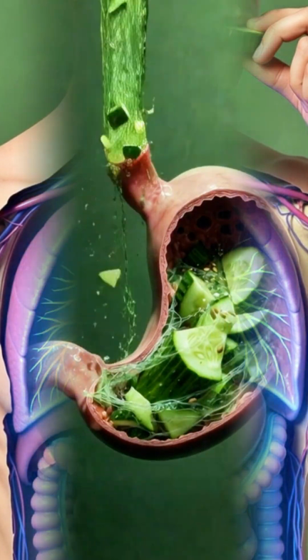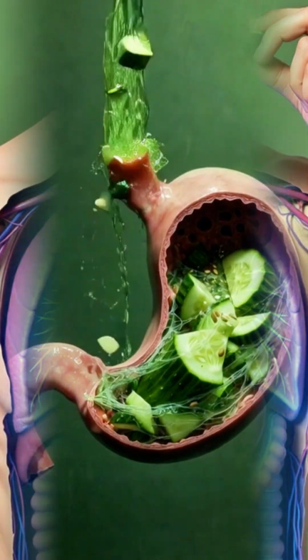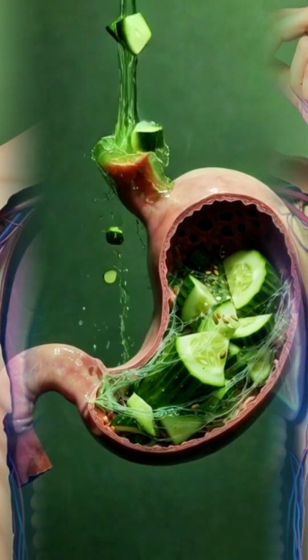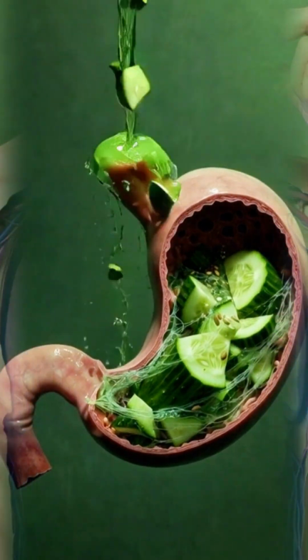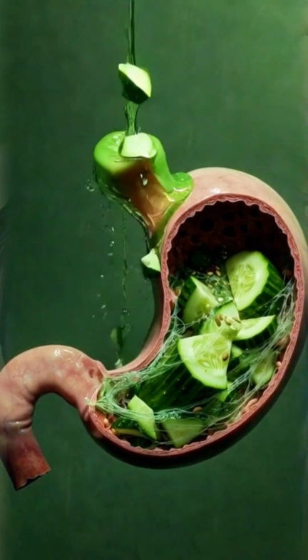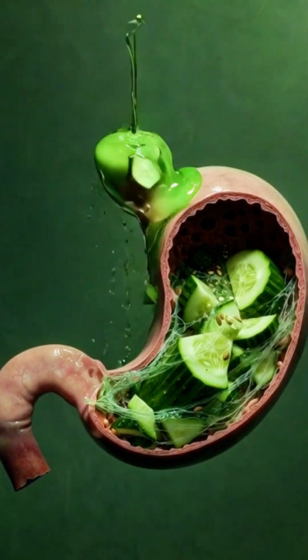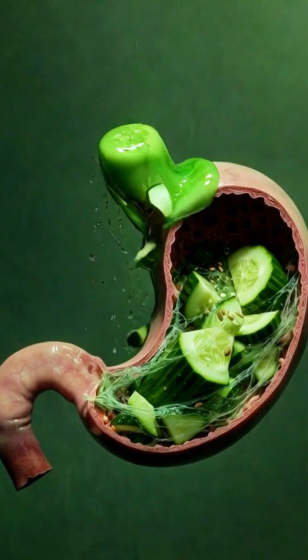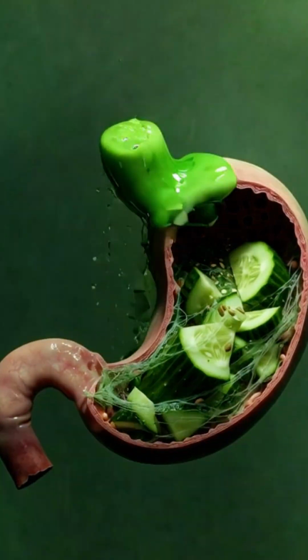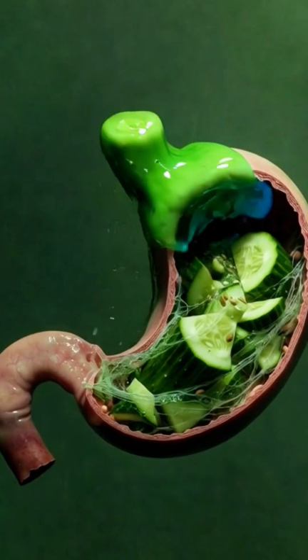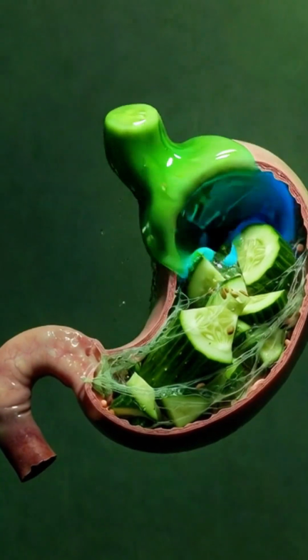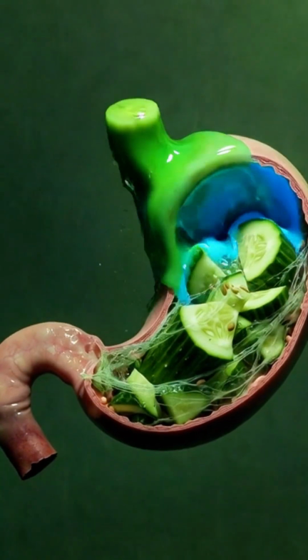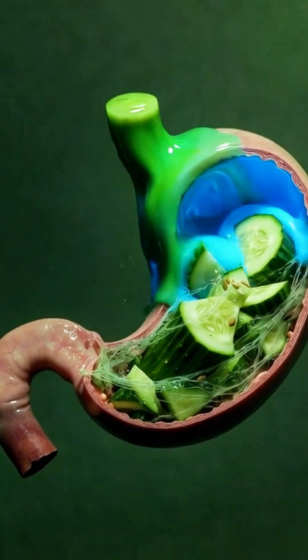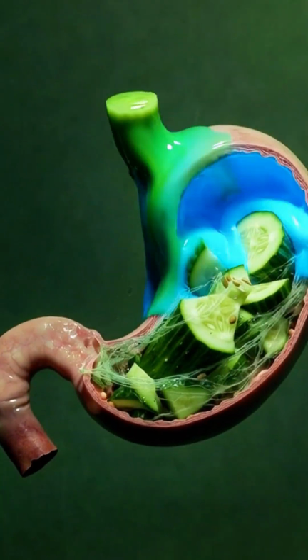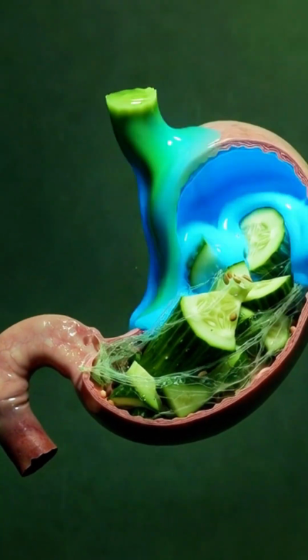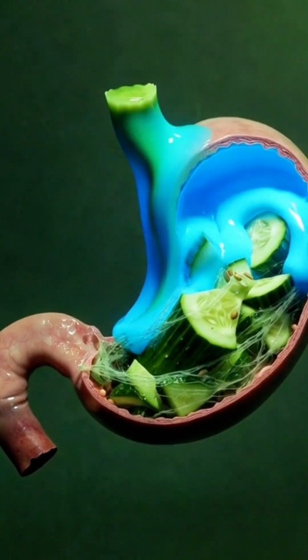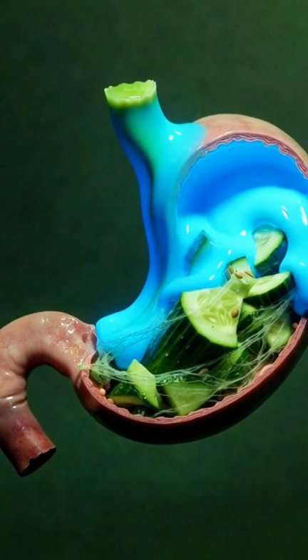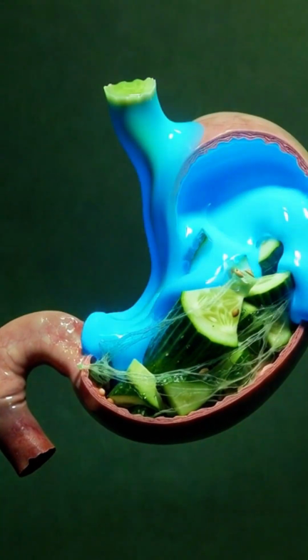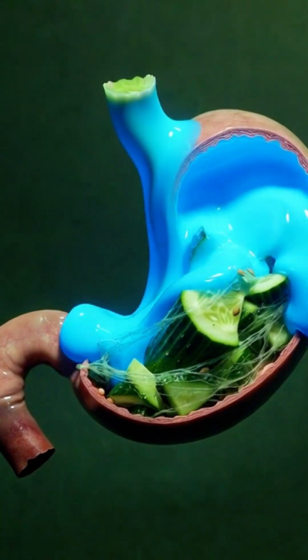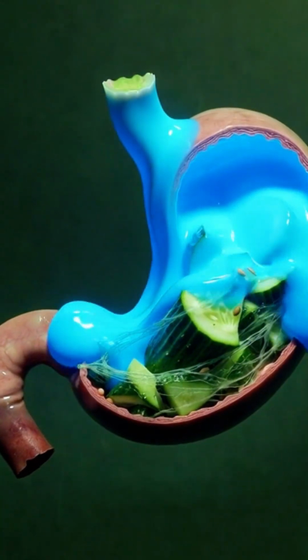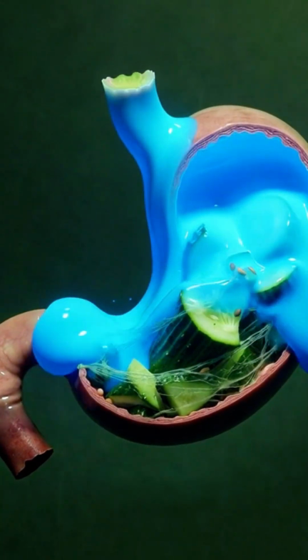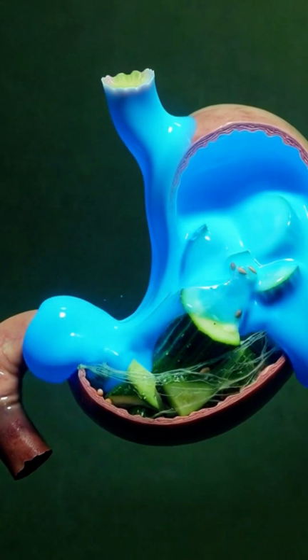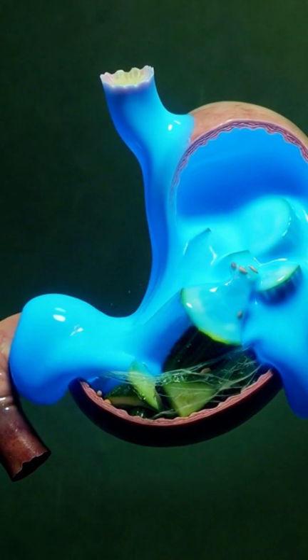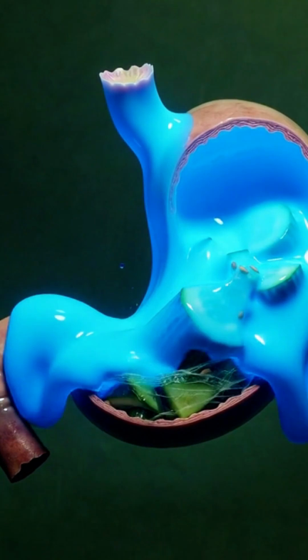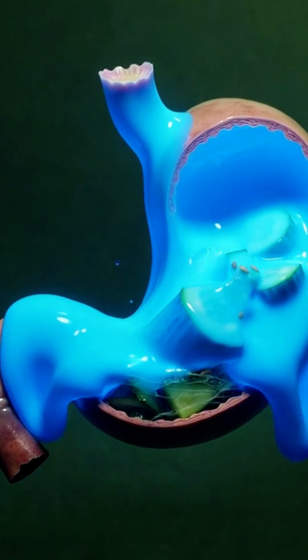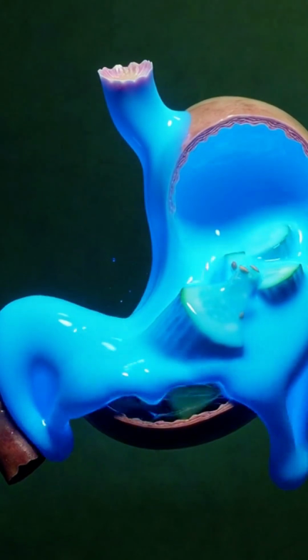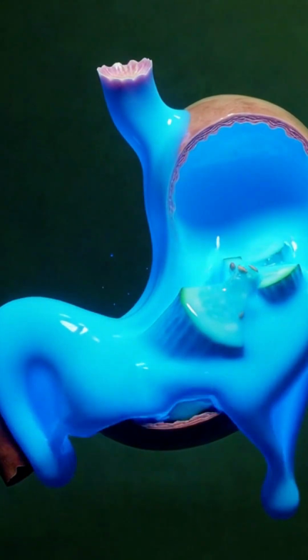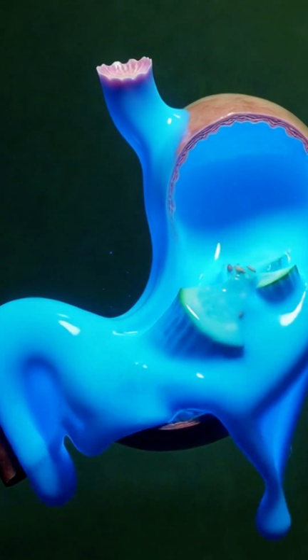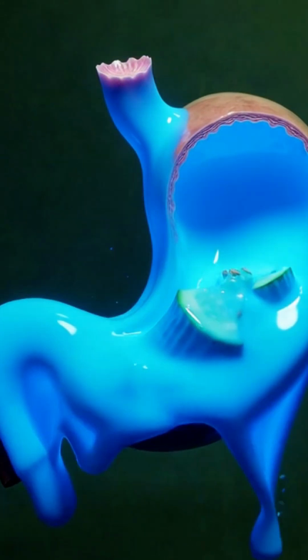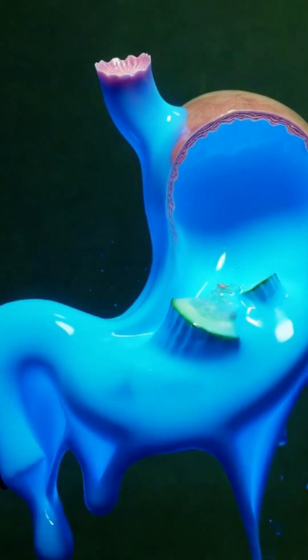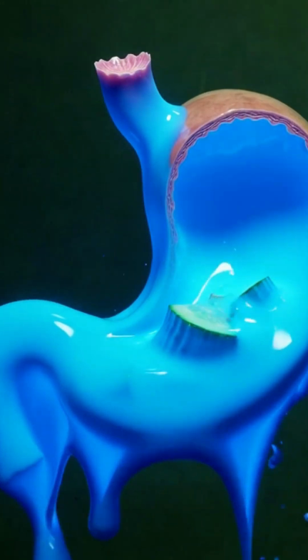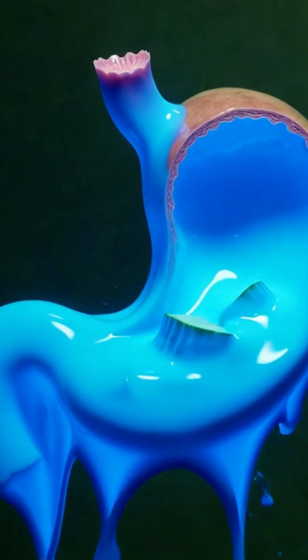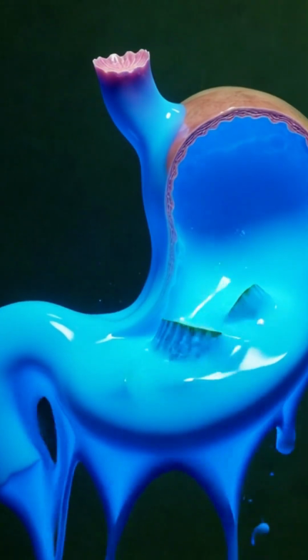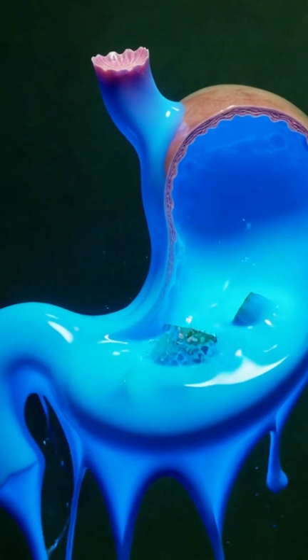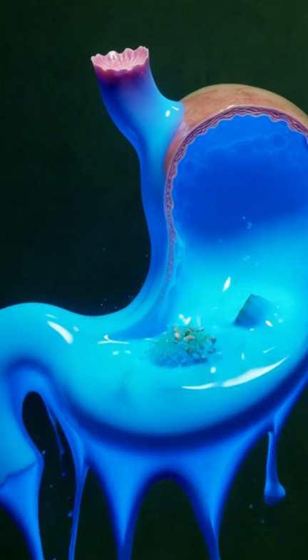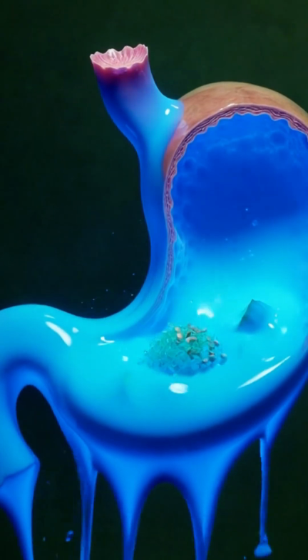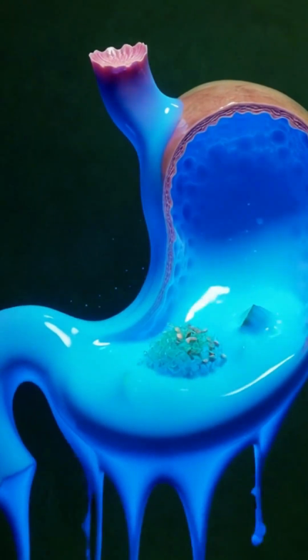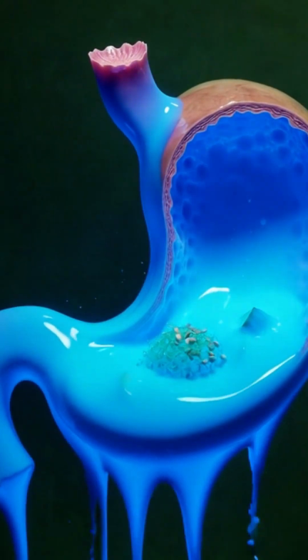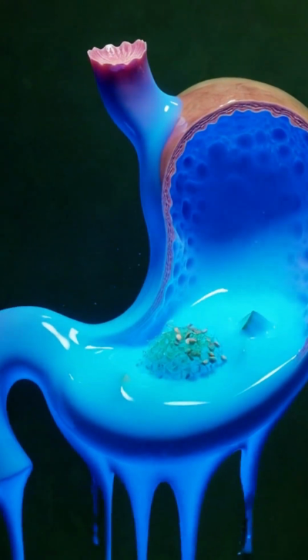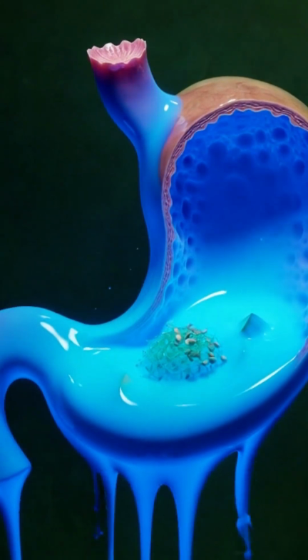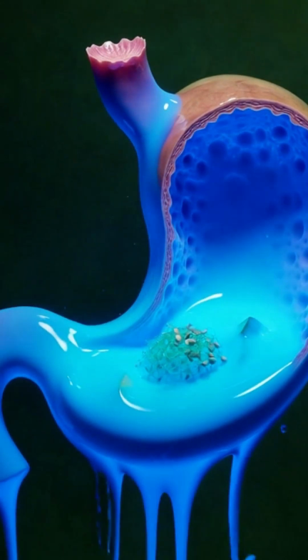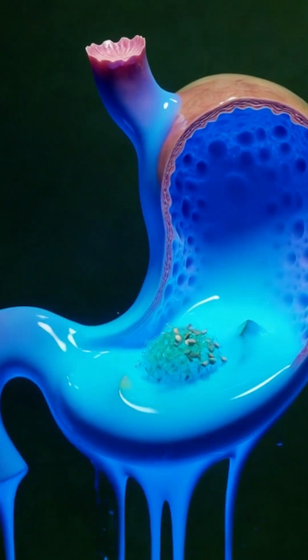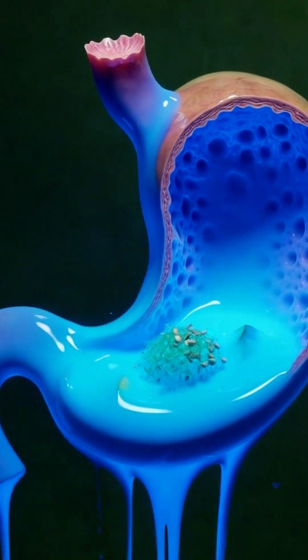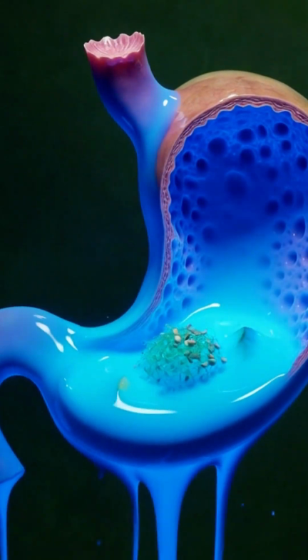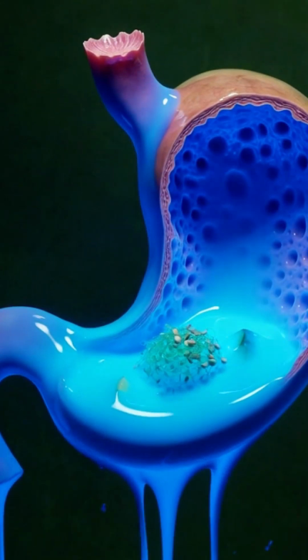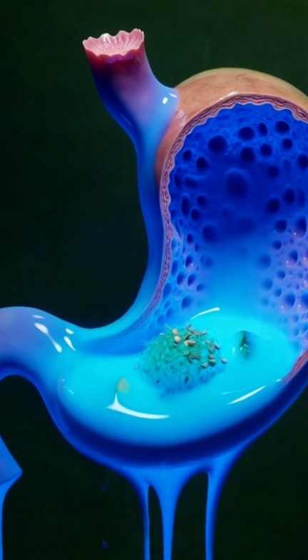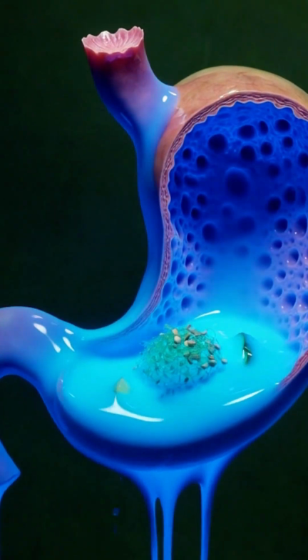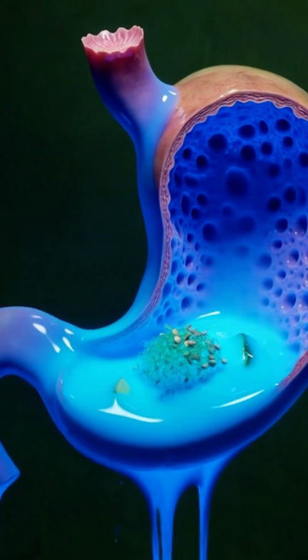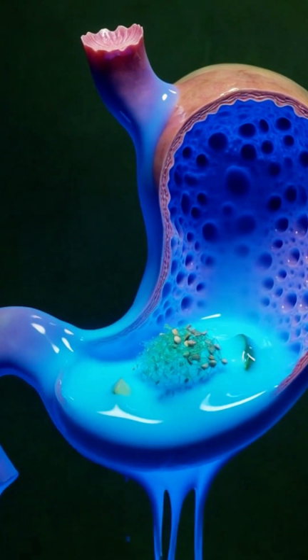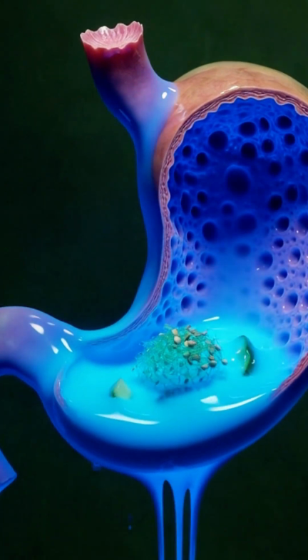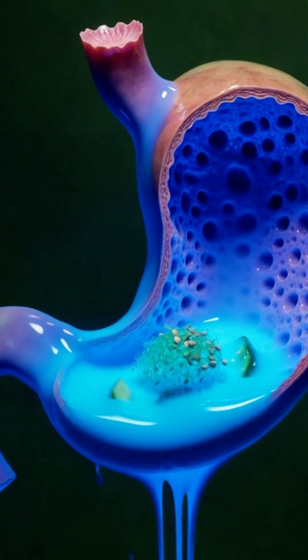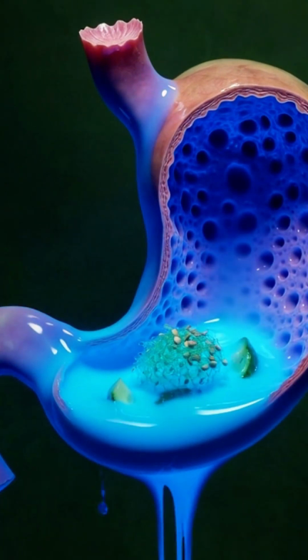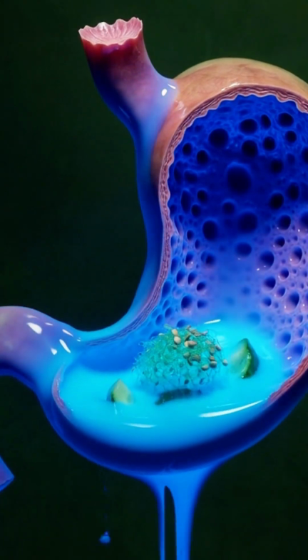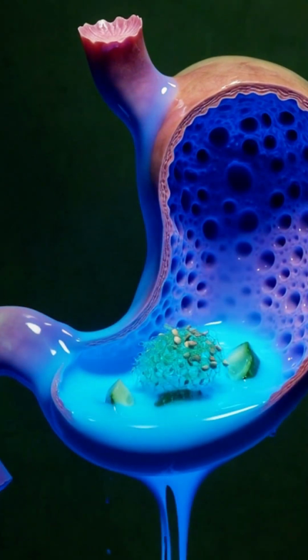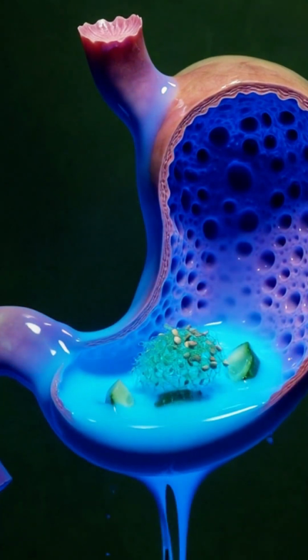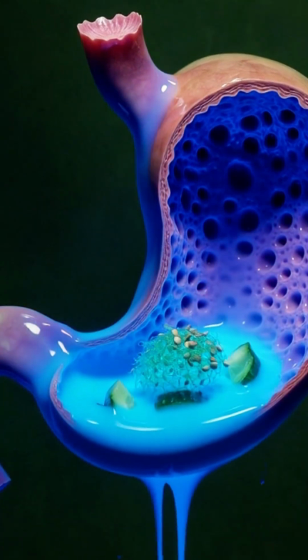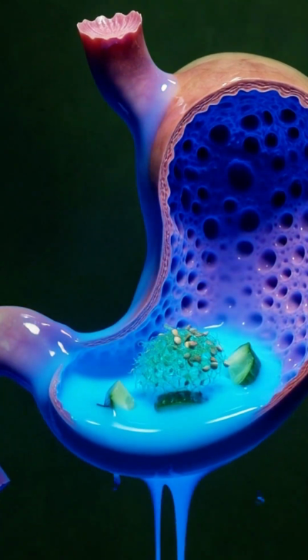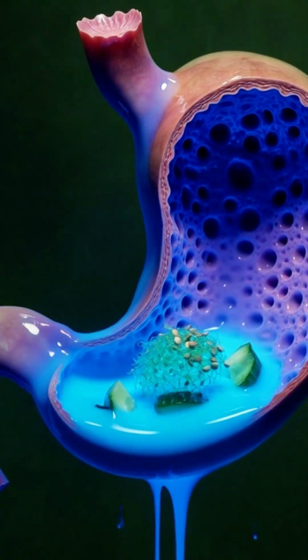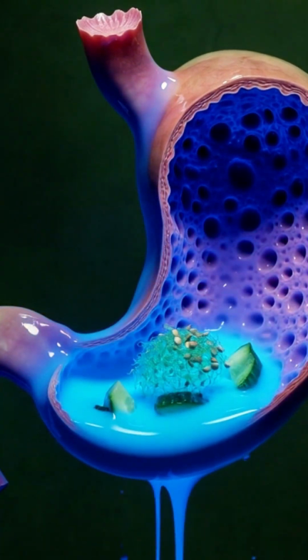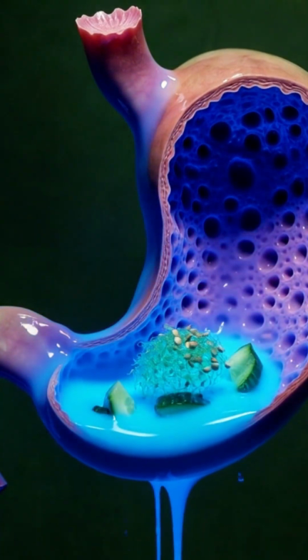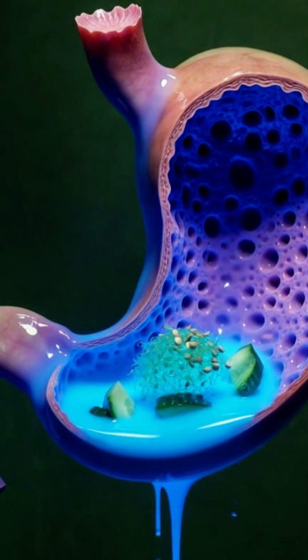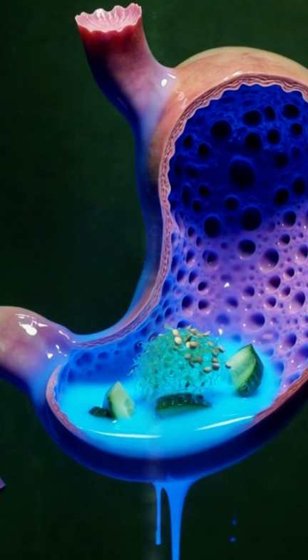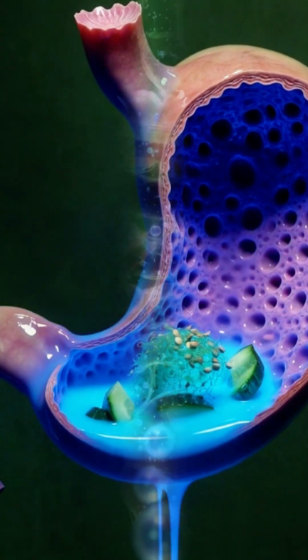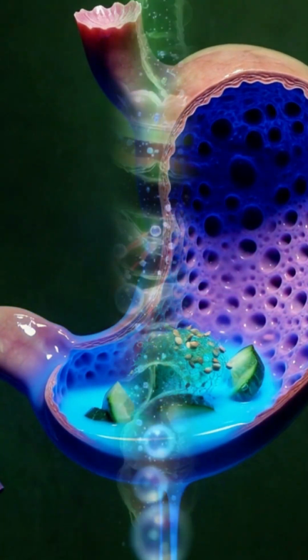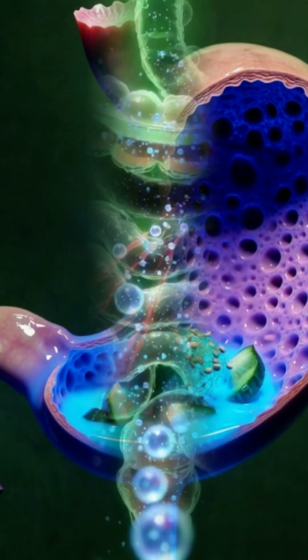Cucumber enters the stomach. The high water content immediately separates, cooling the walls, while the fibrous material begins to soften.